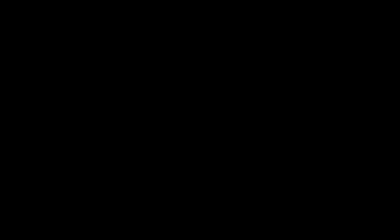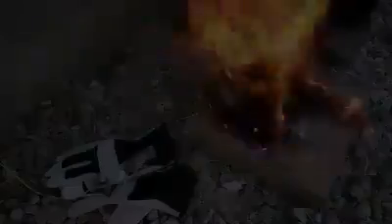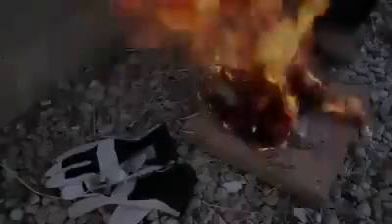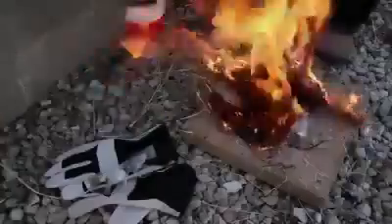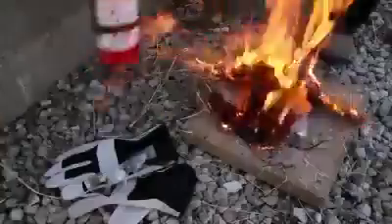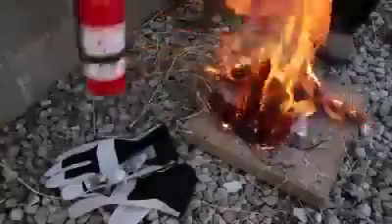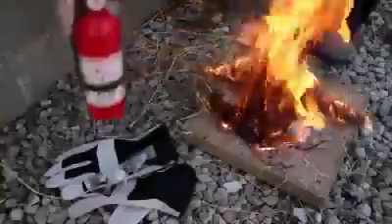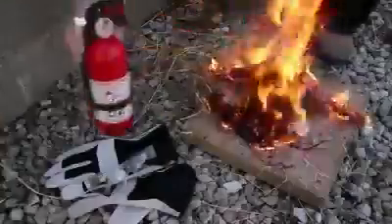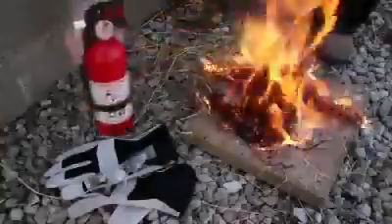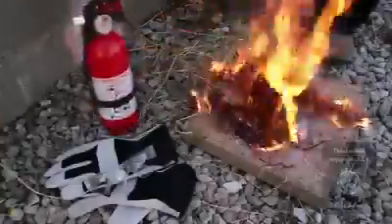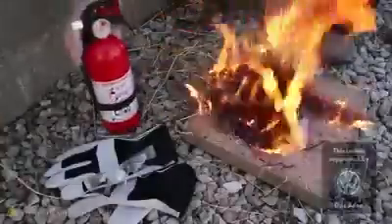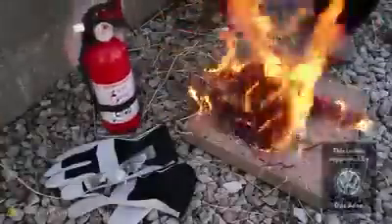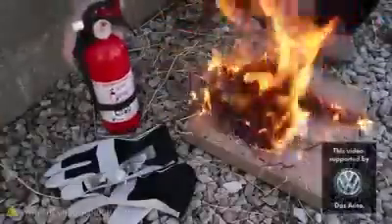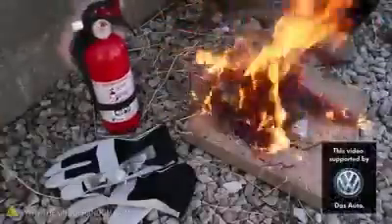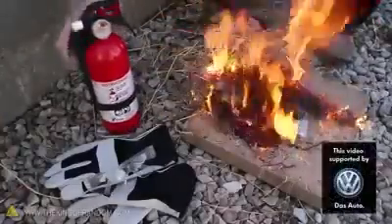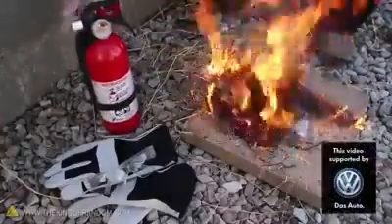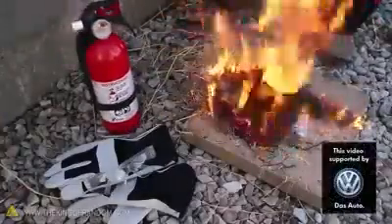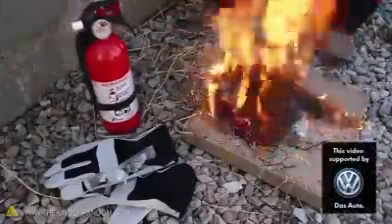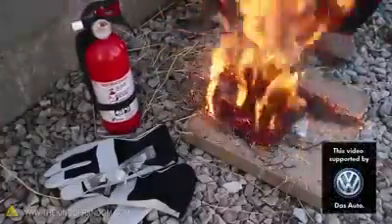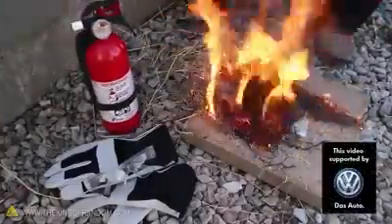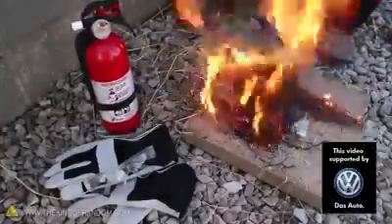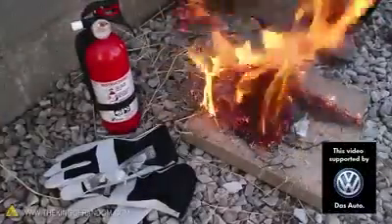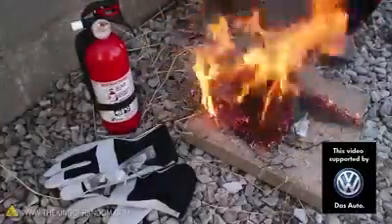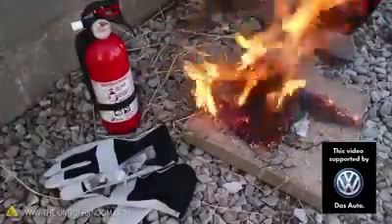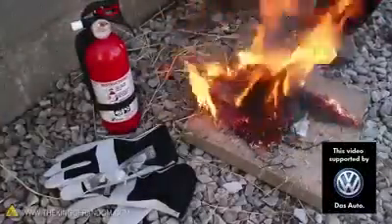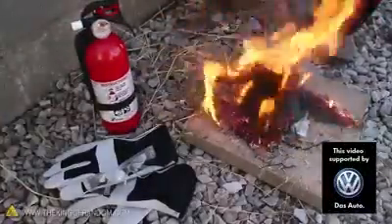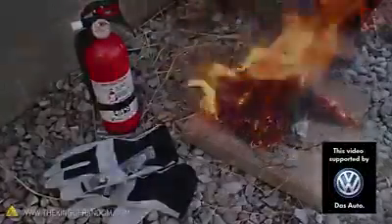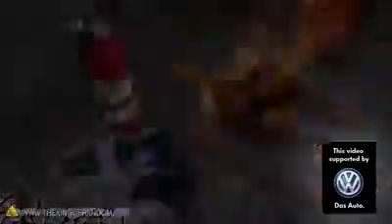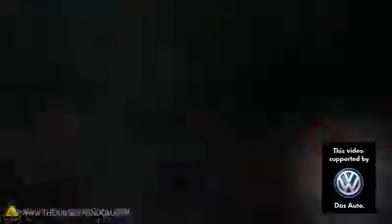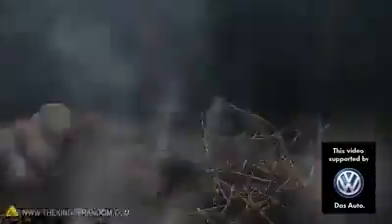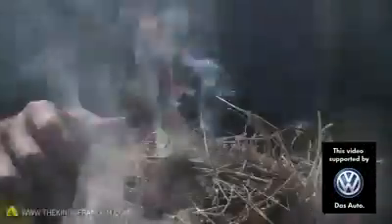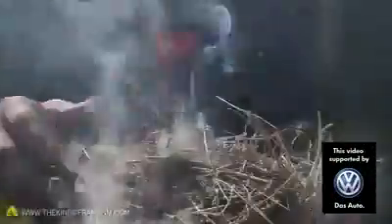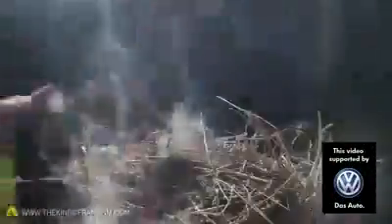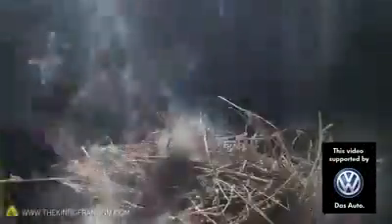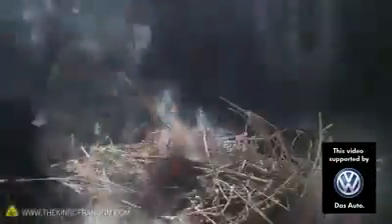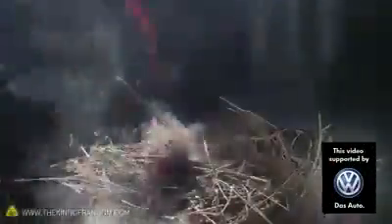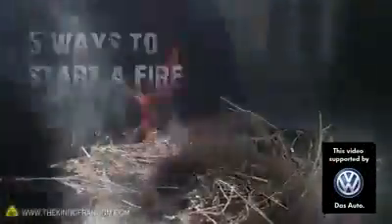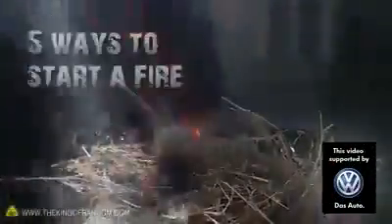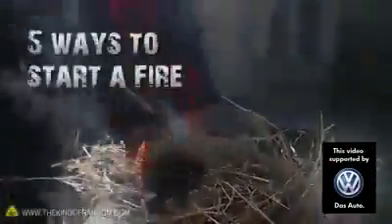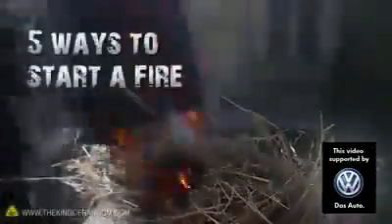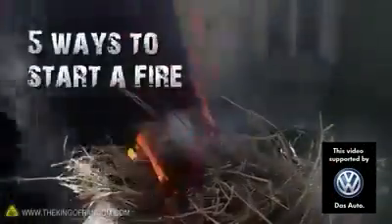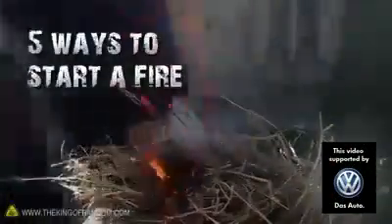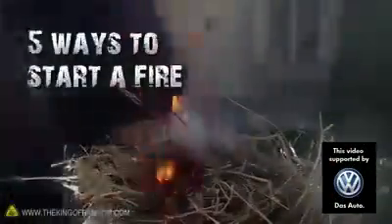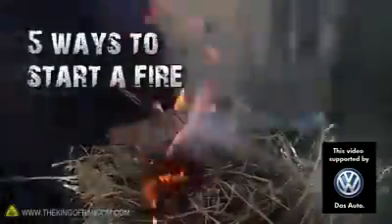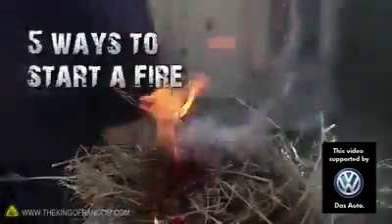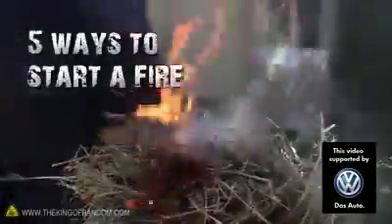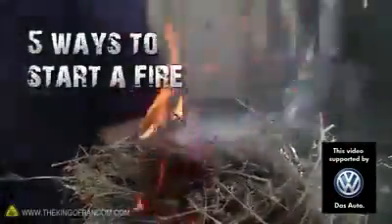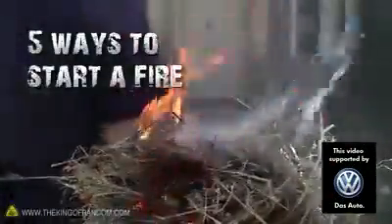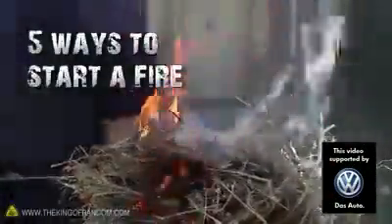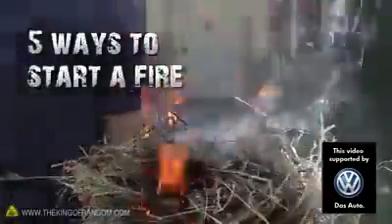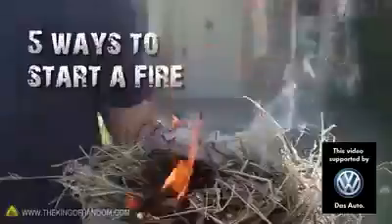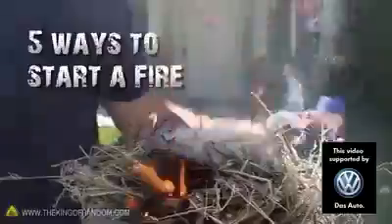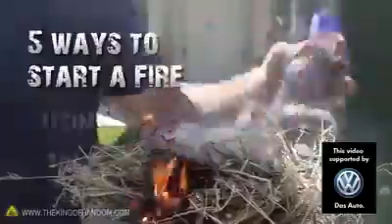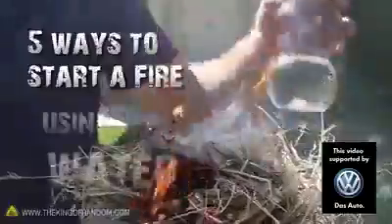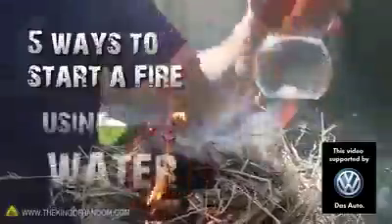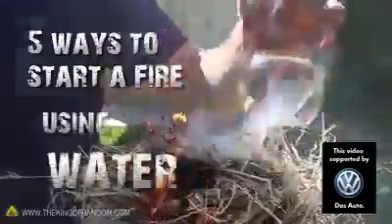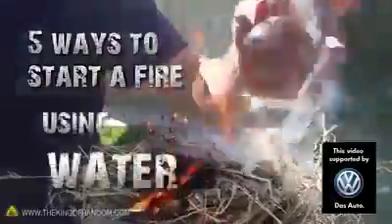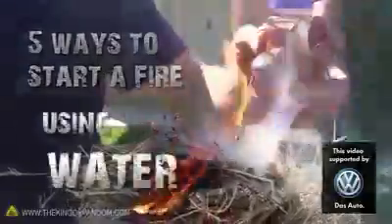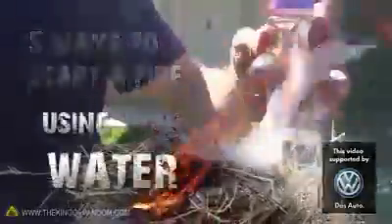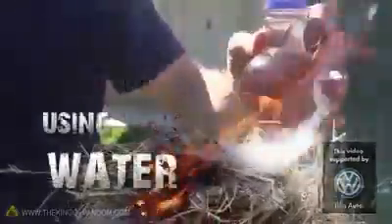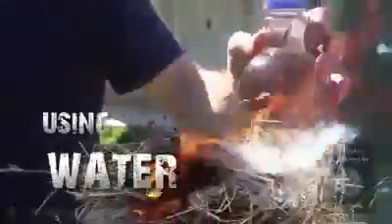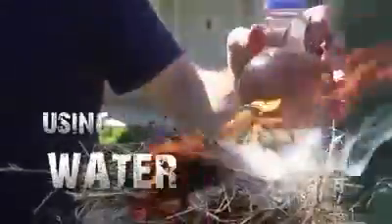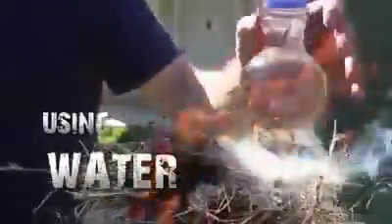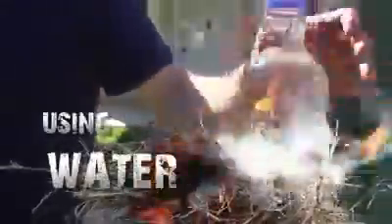Get your gloves and safety equipment, because in this project we're exploring five ways to start a fire using water.